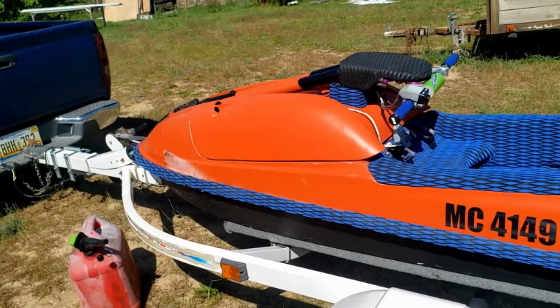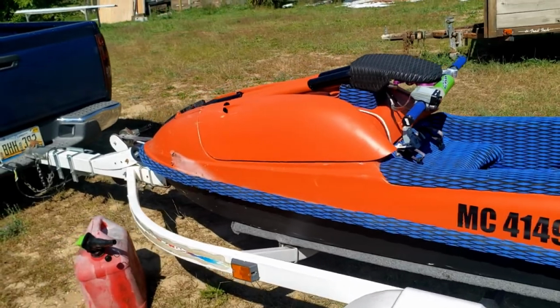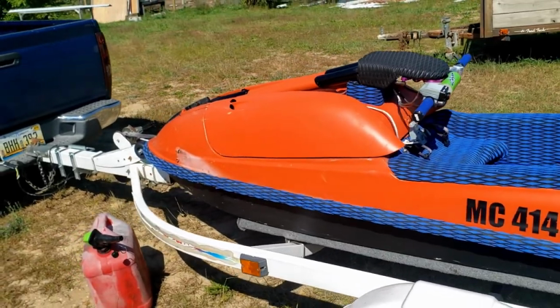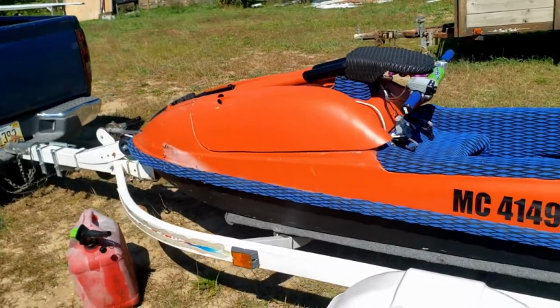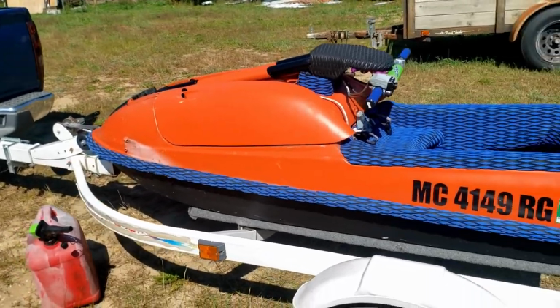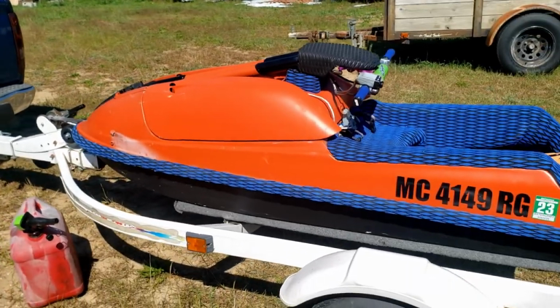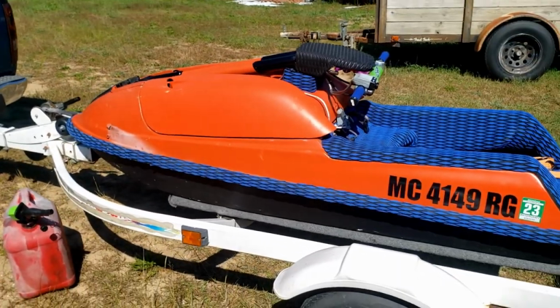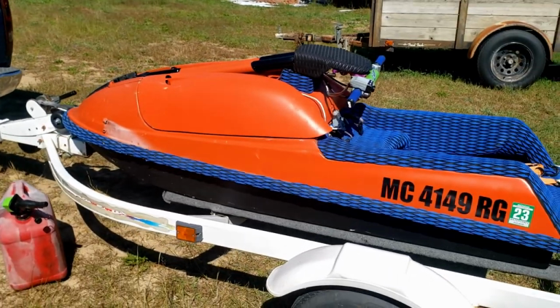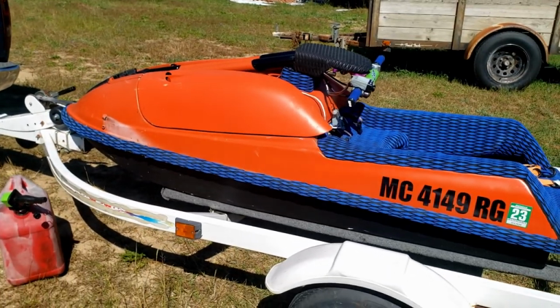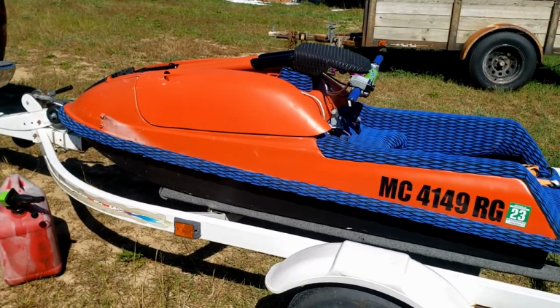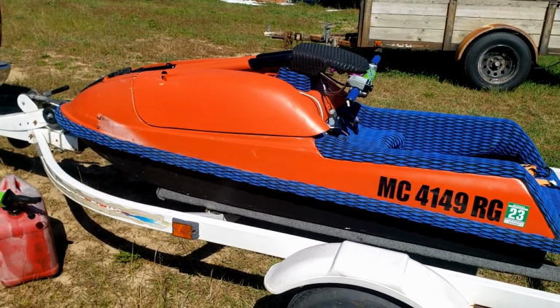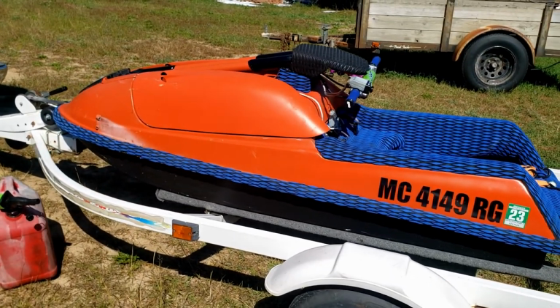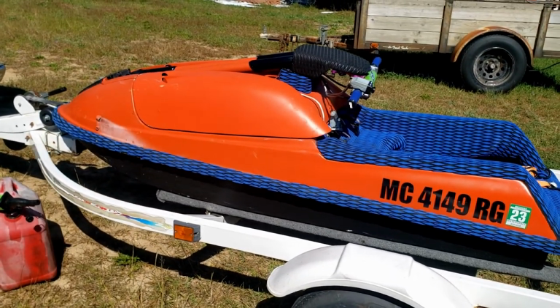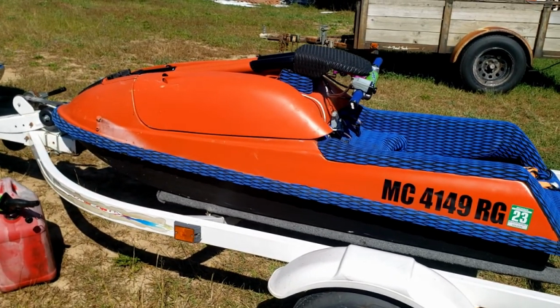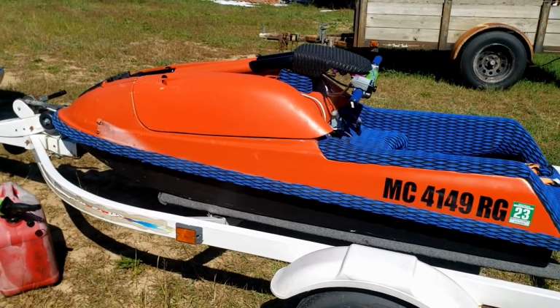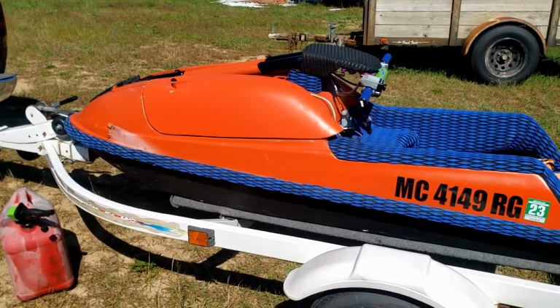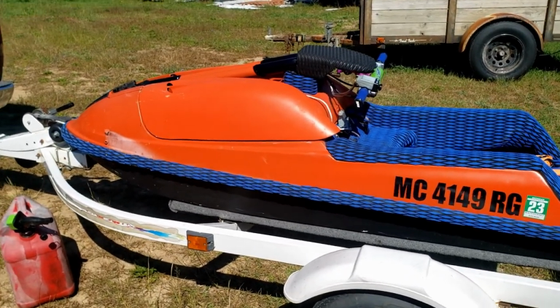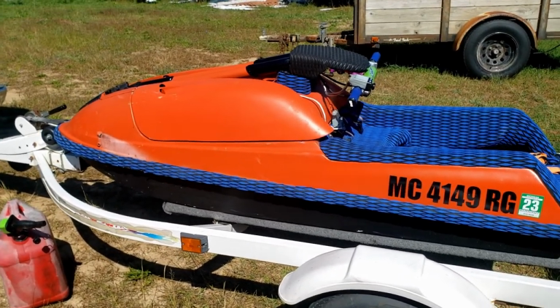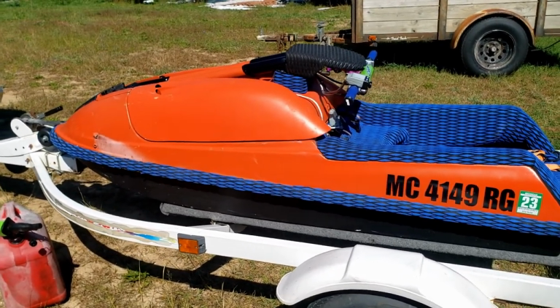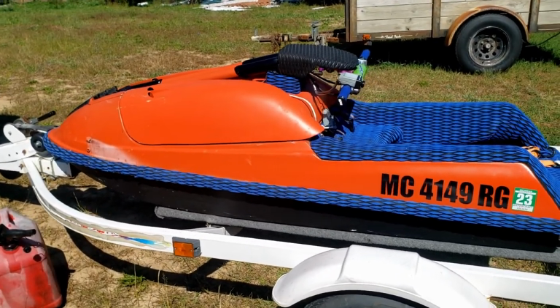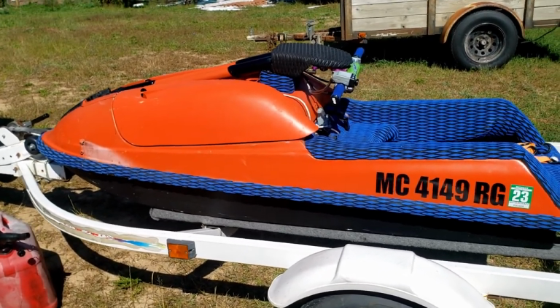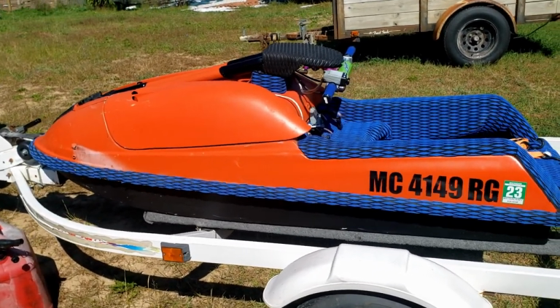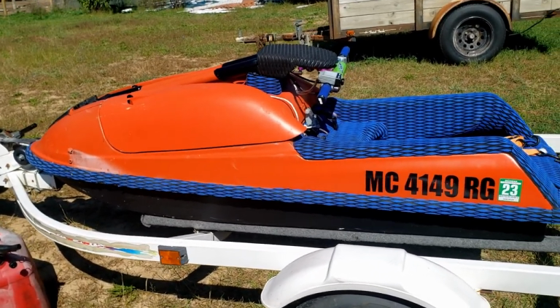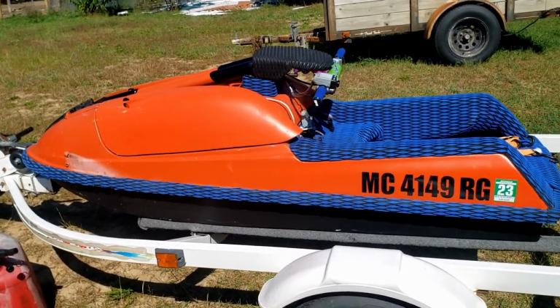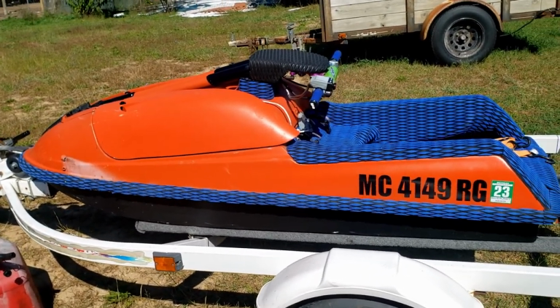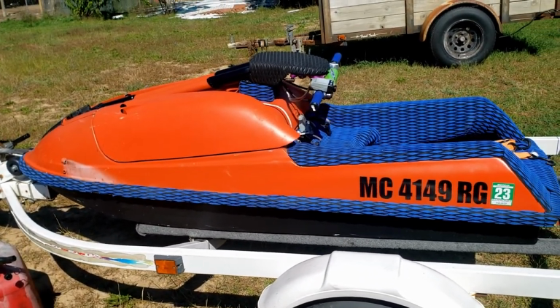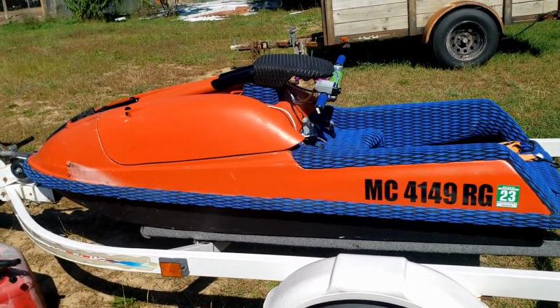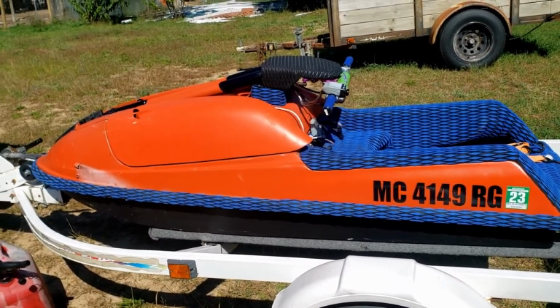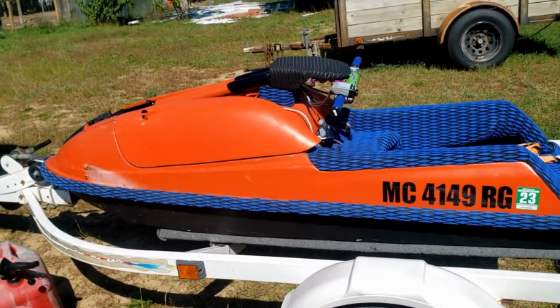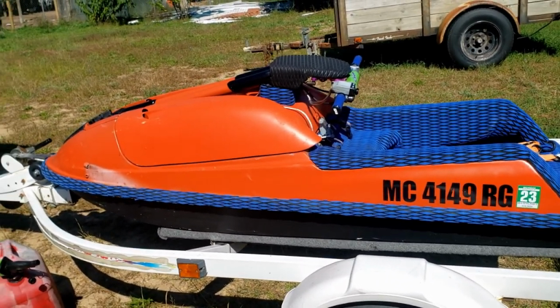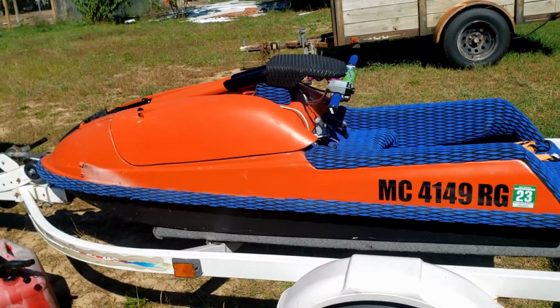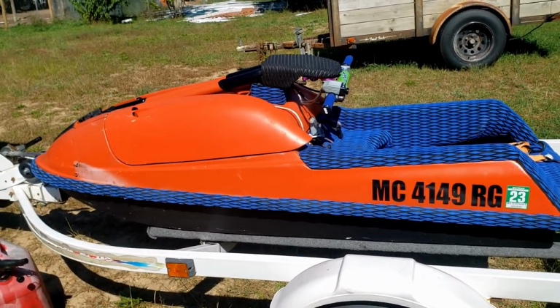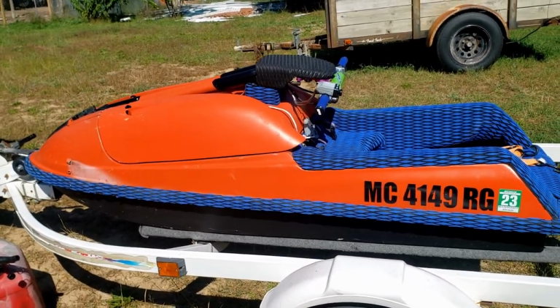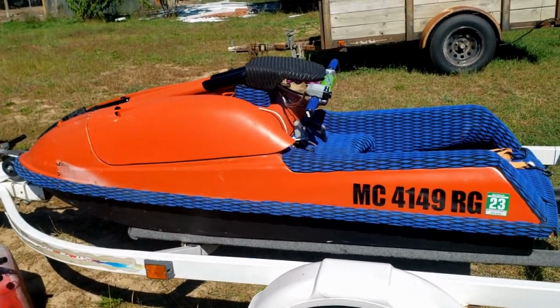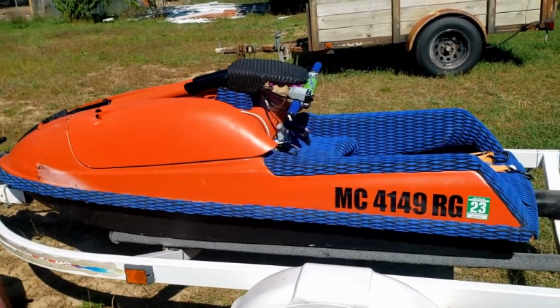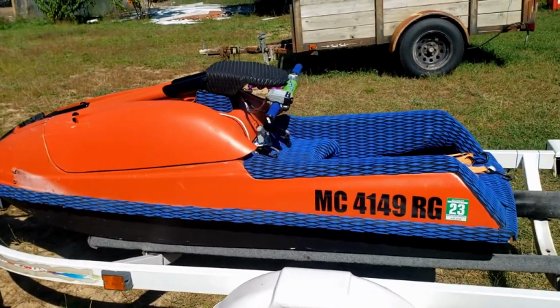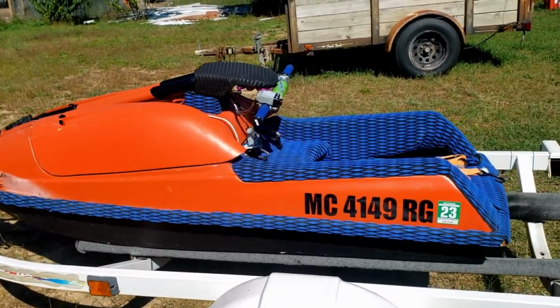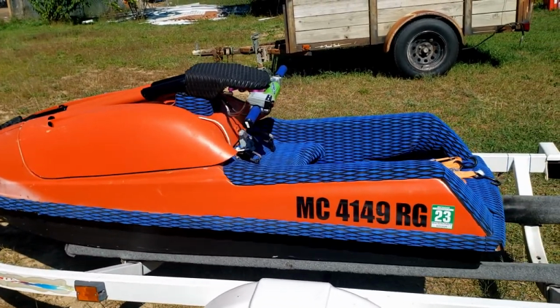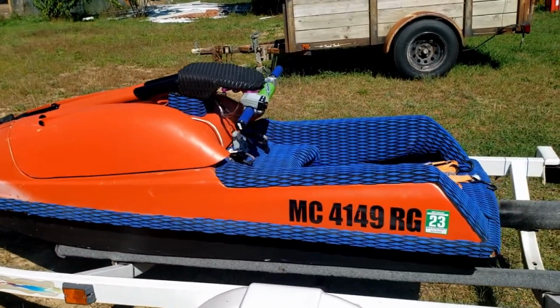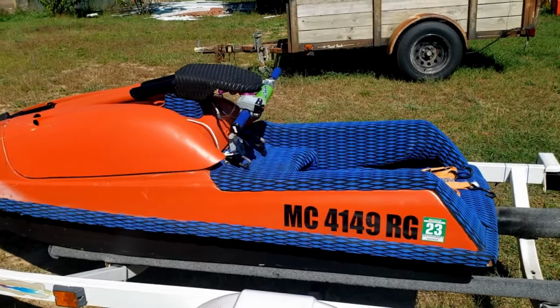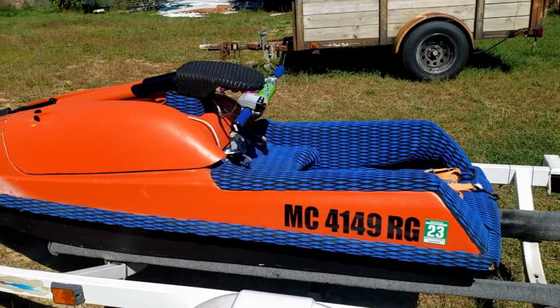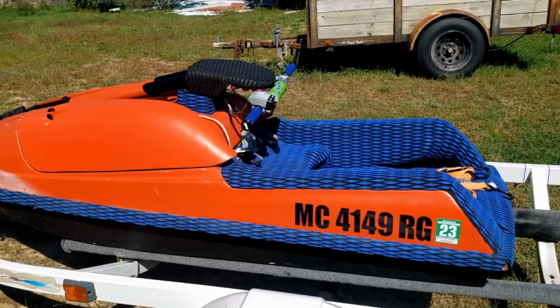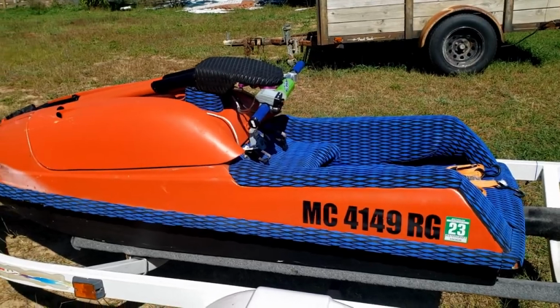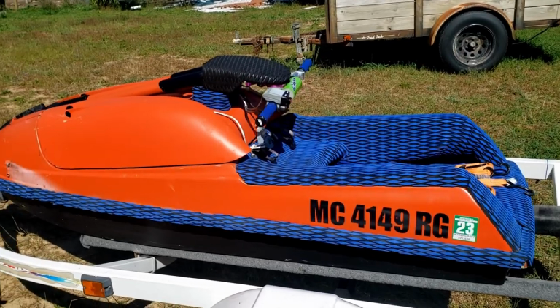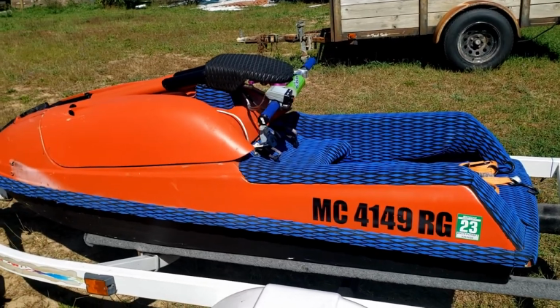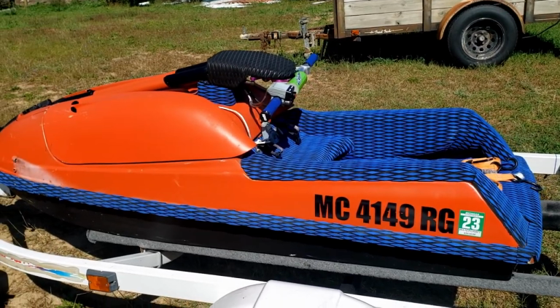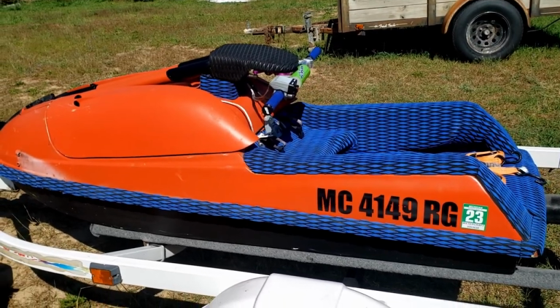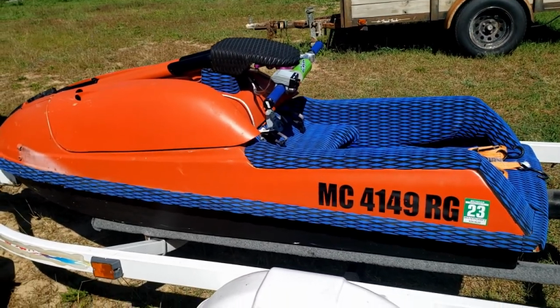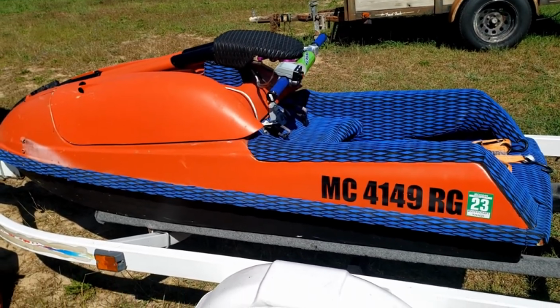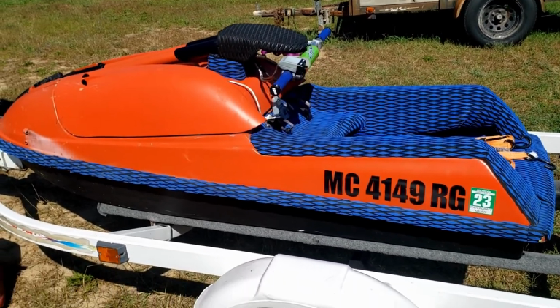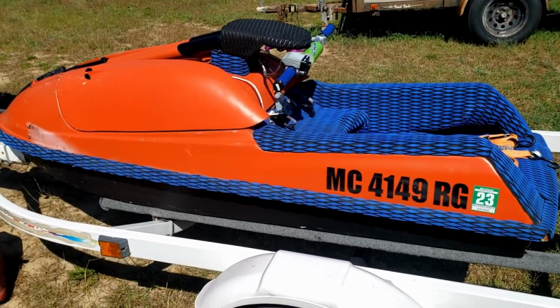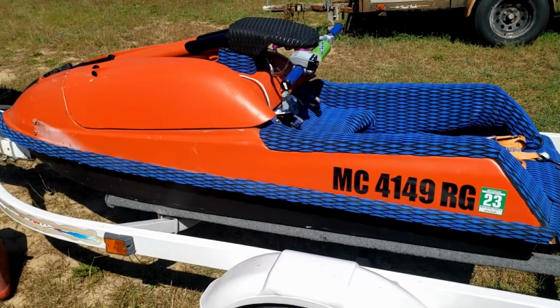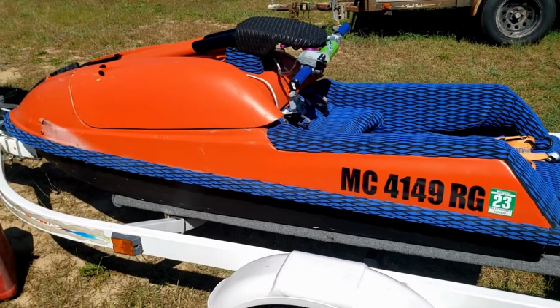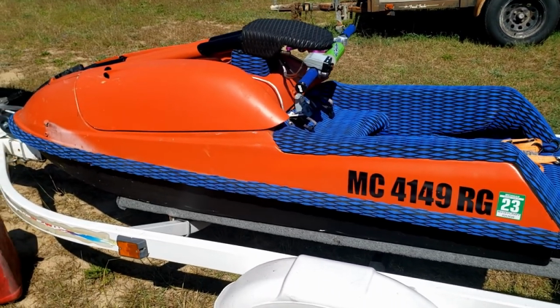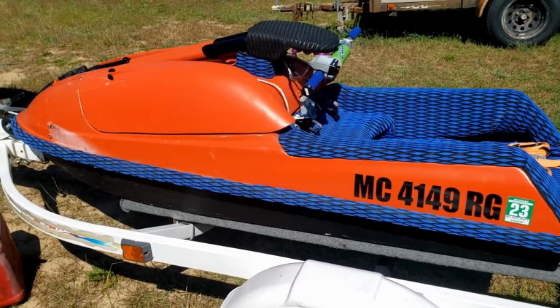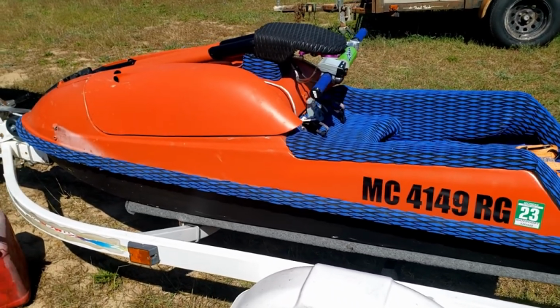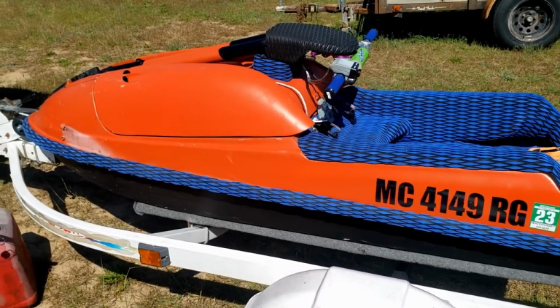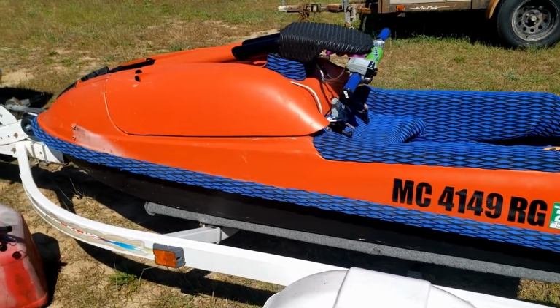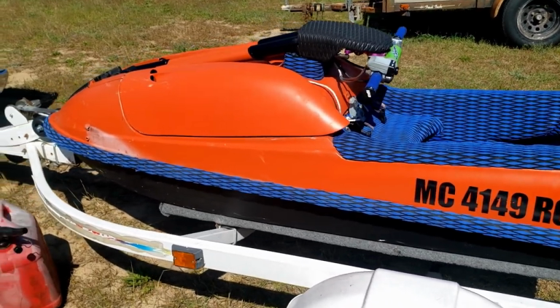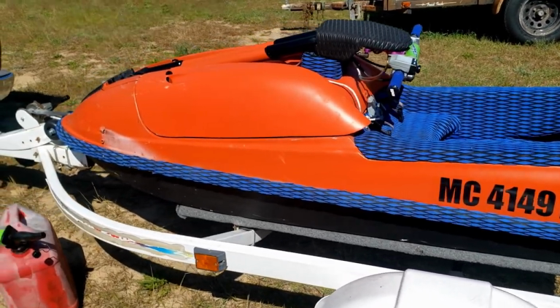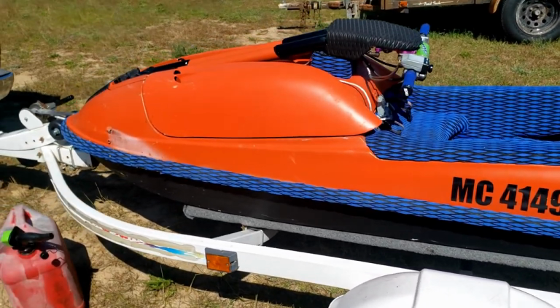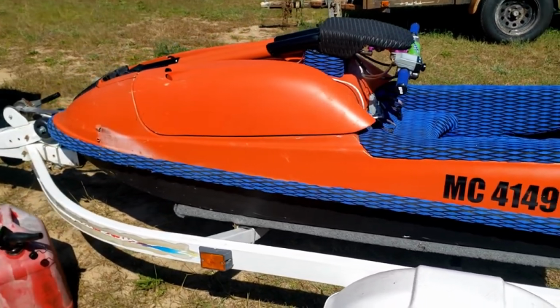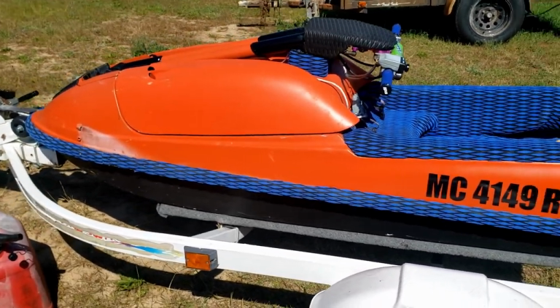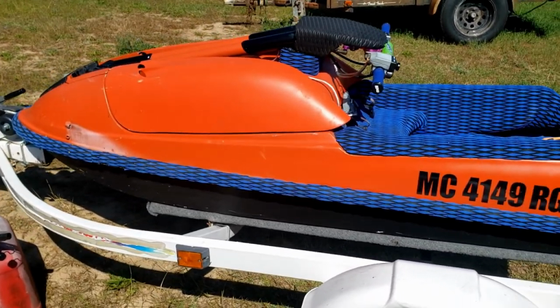It's a 1995 Kawasaki SXI 750. Yeah, that's about it for the make and model.